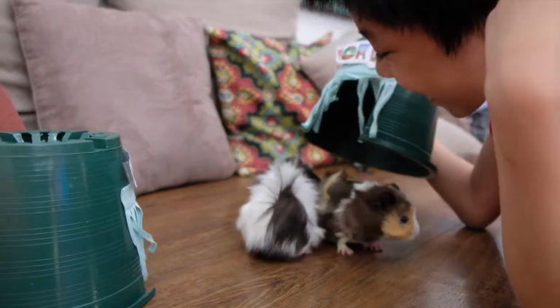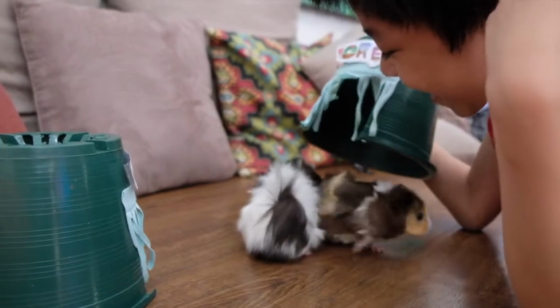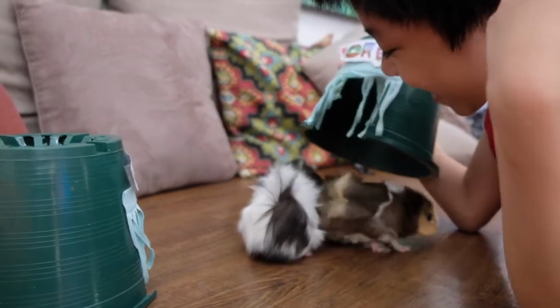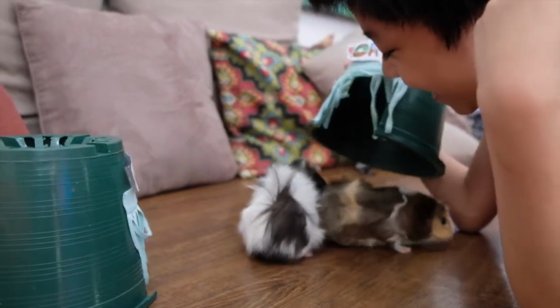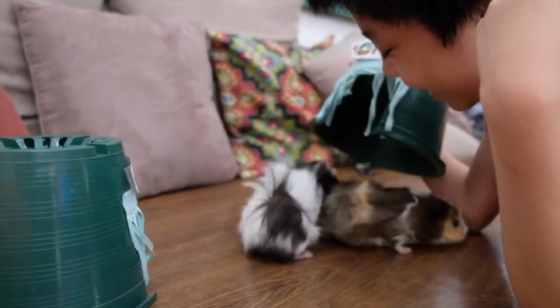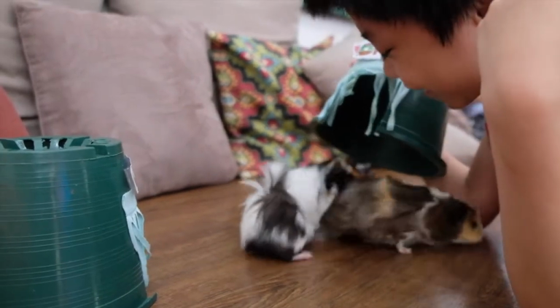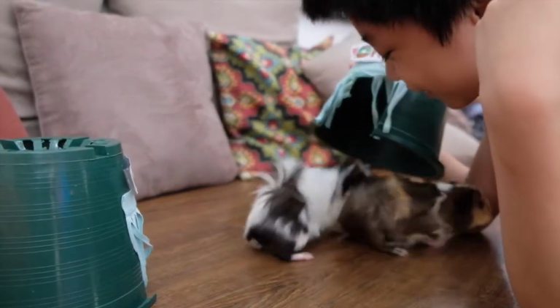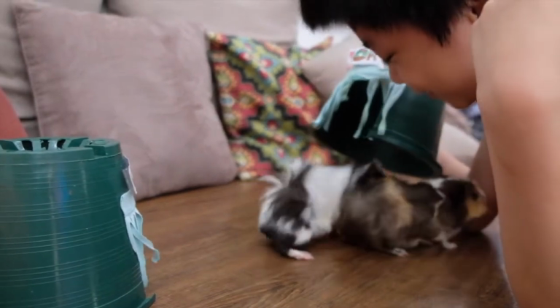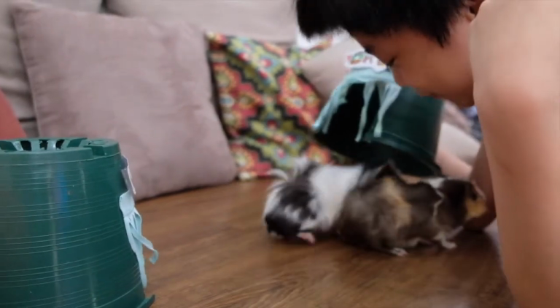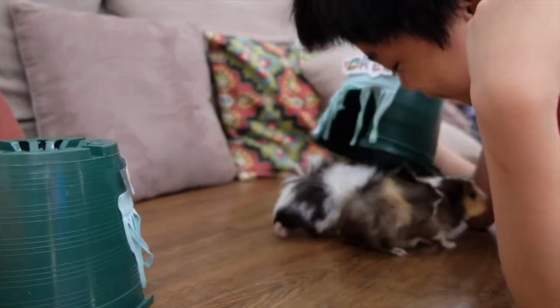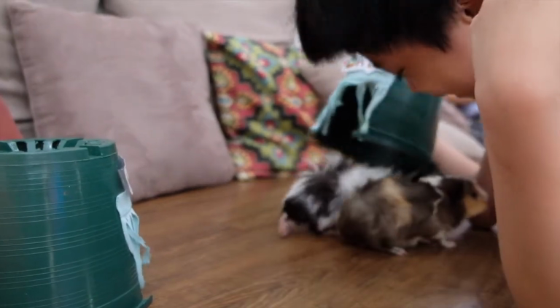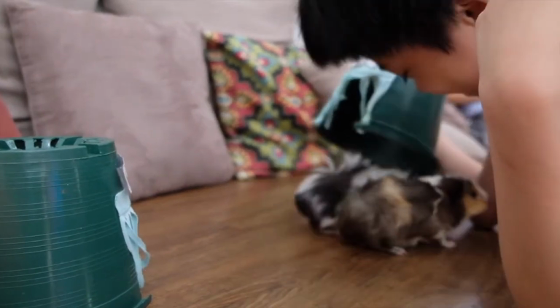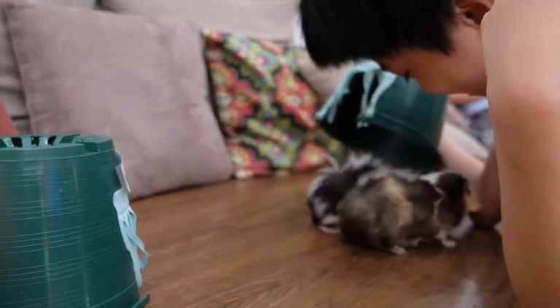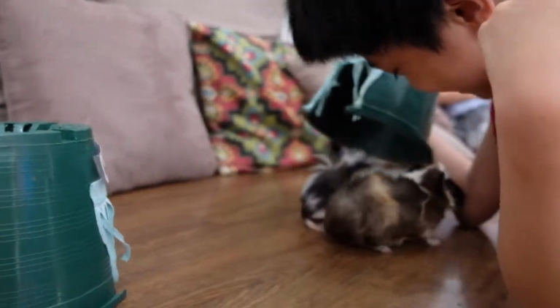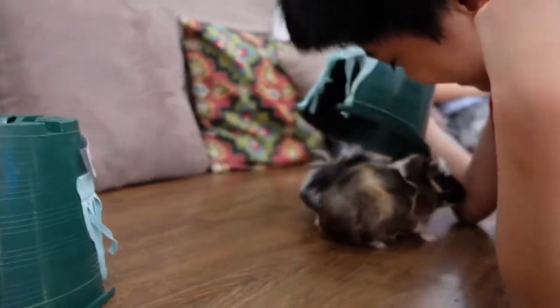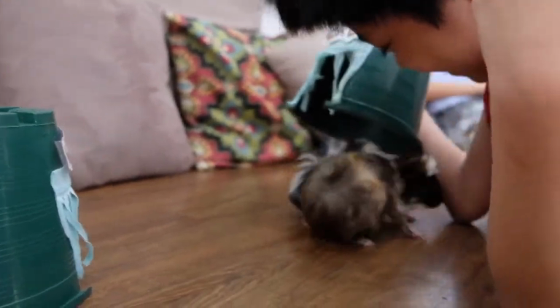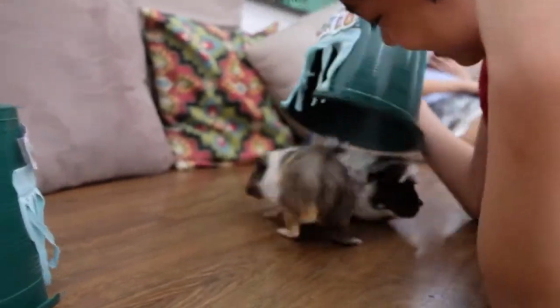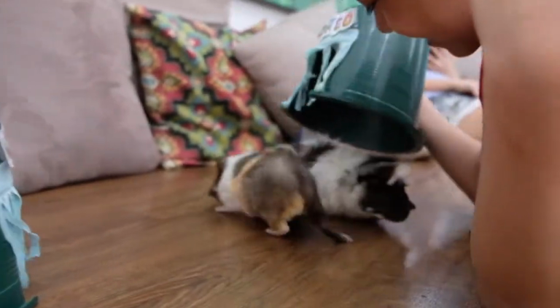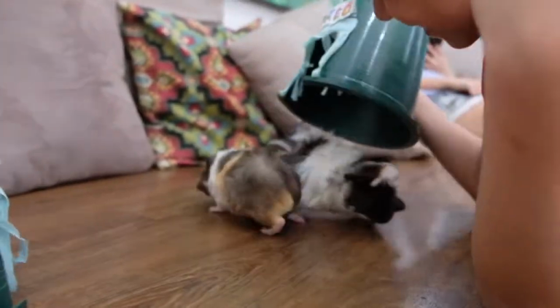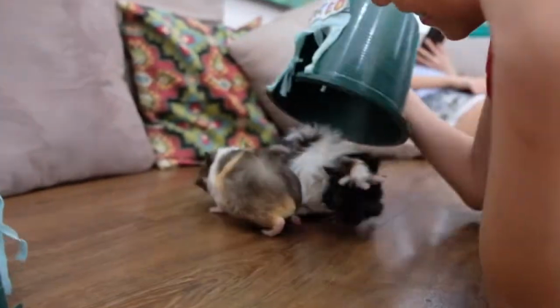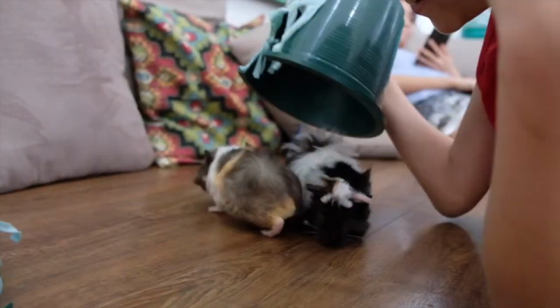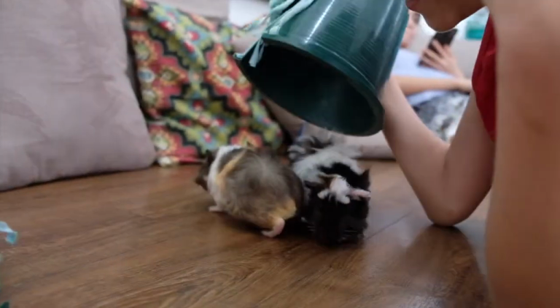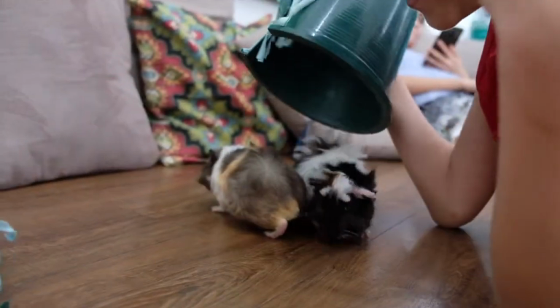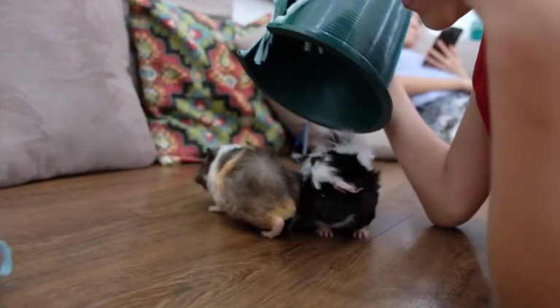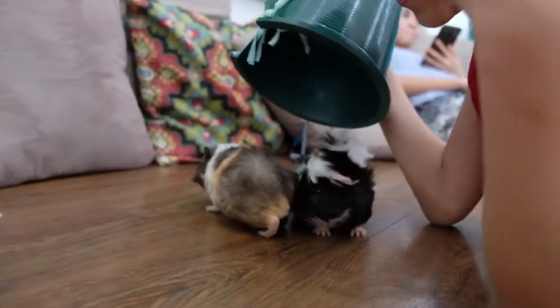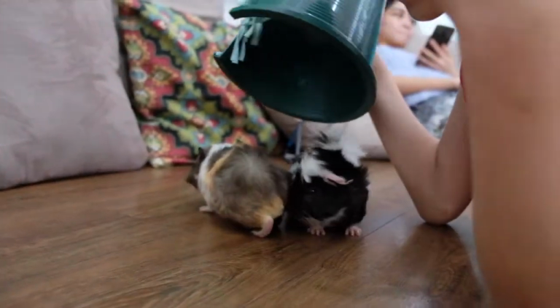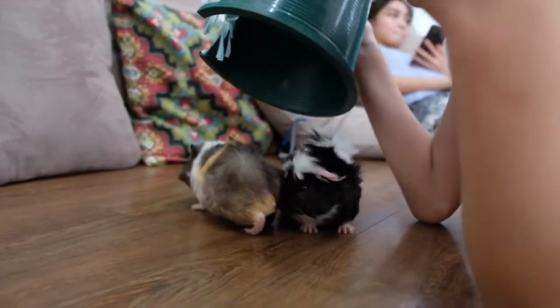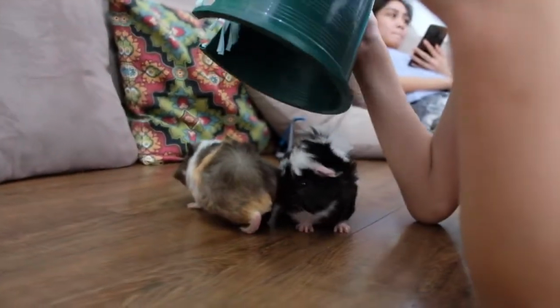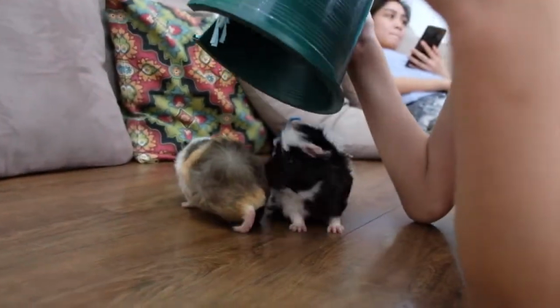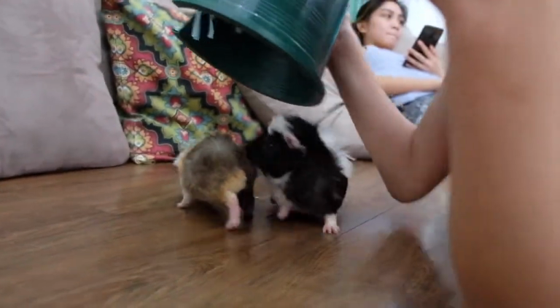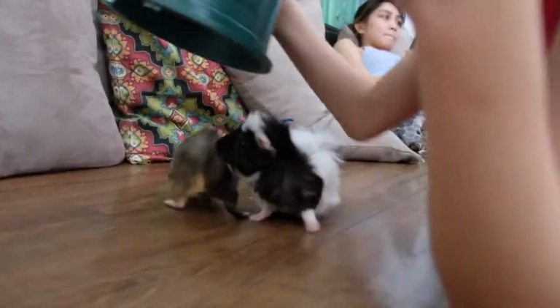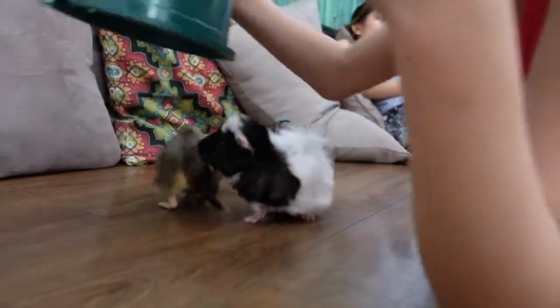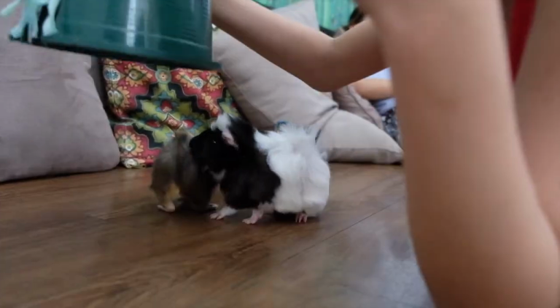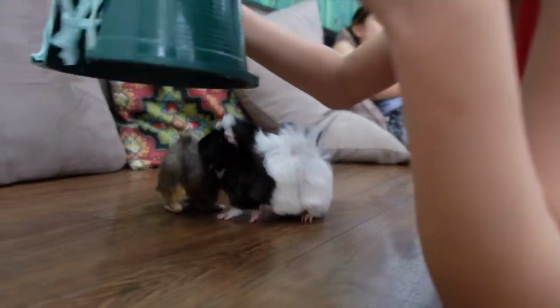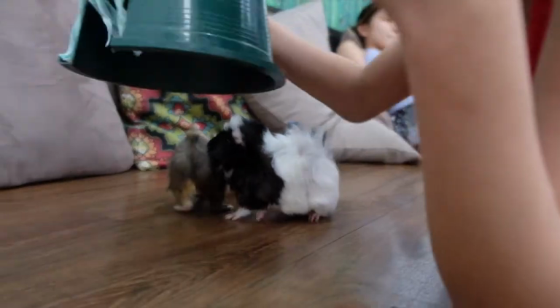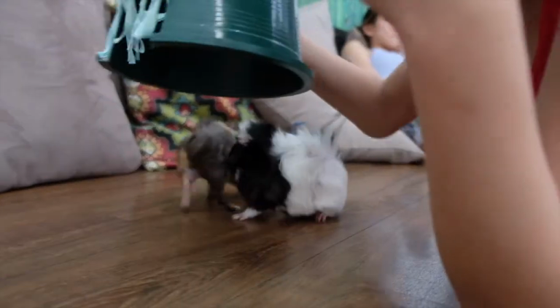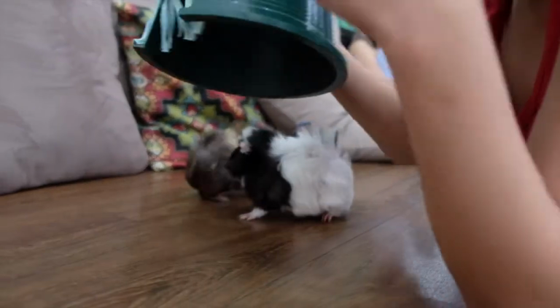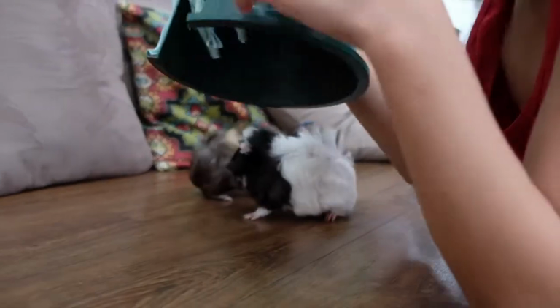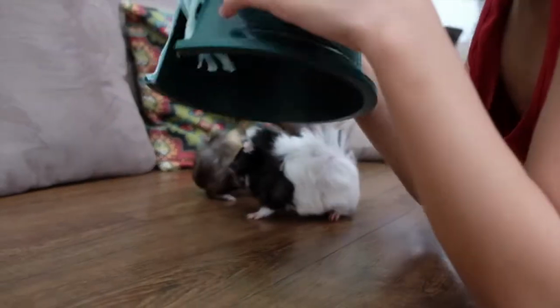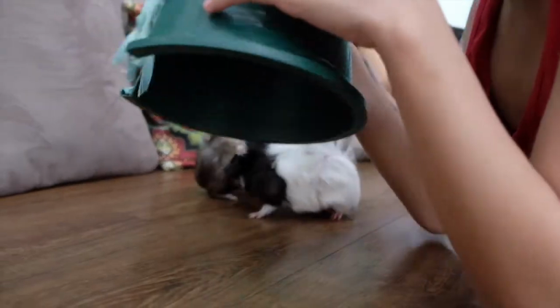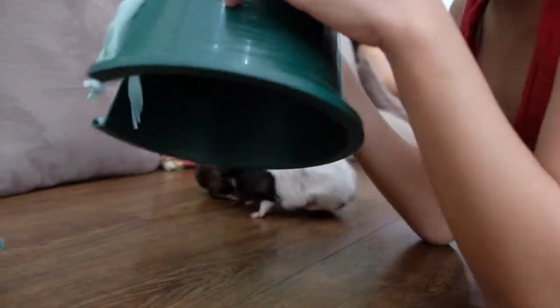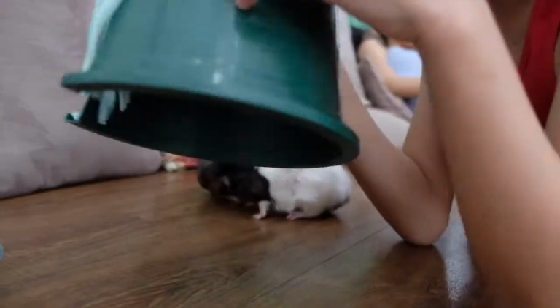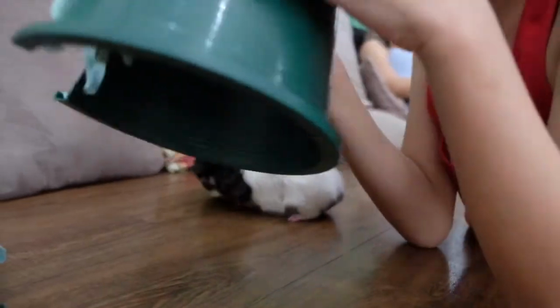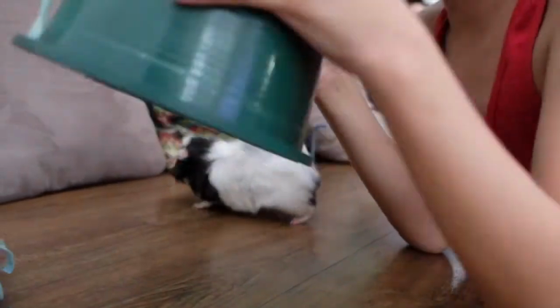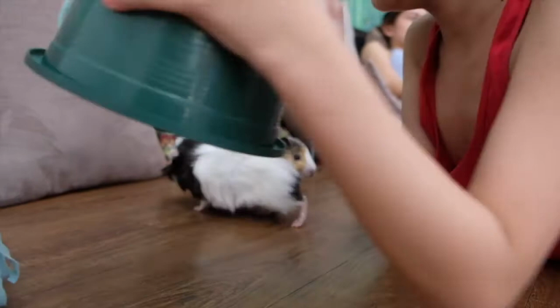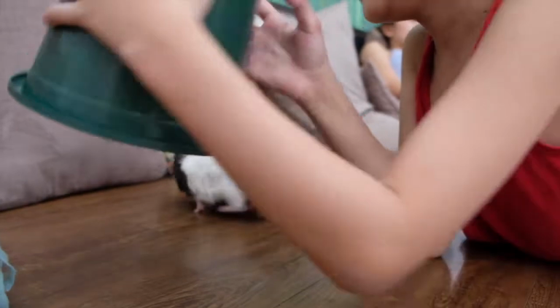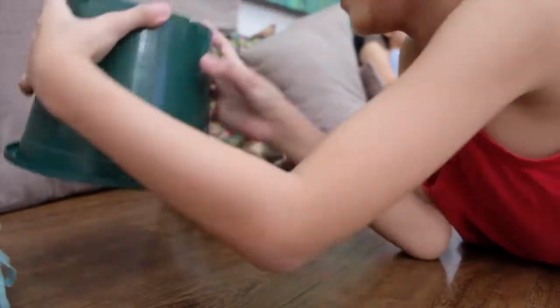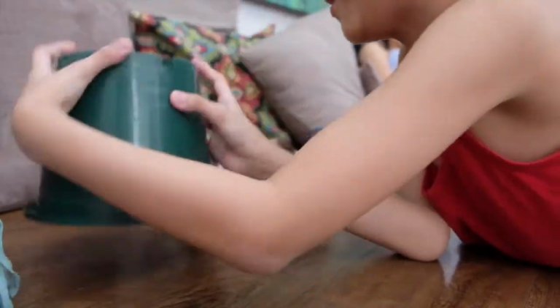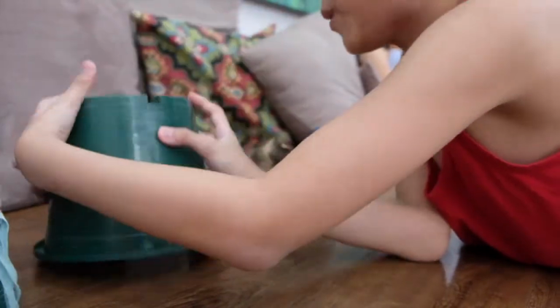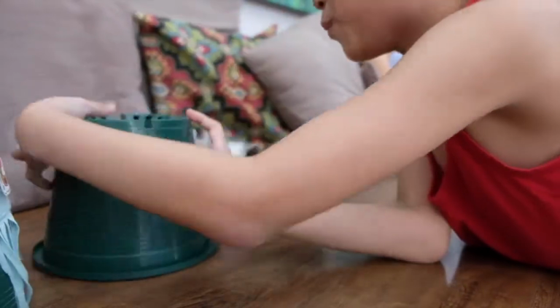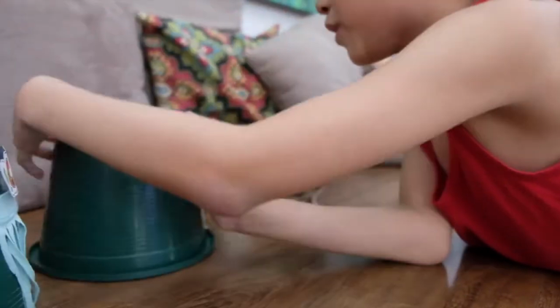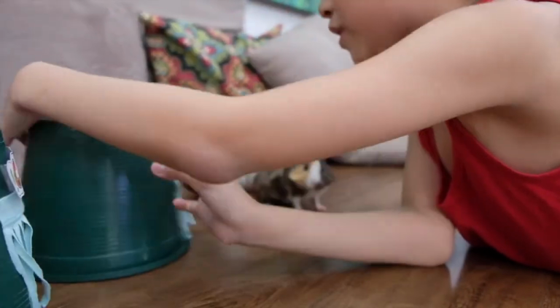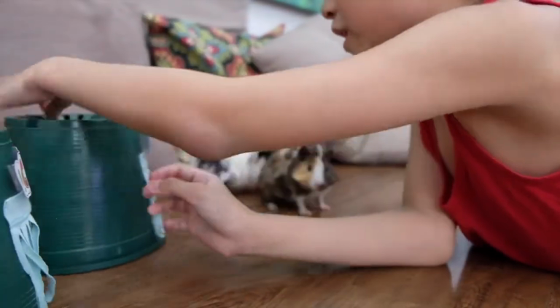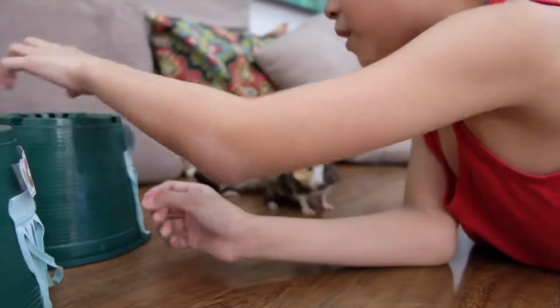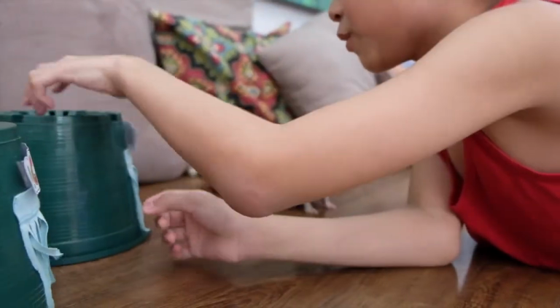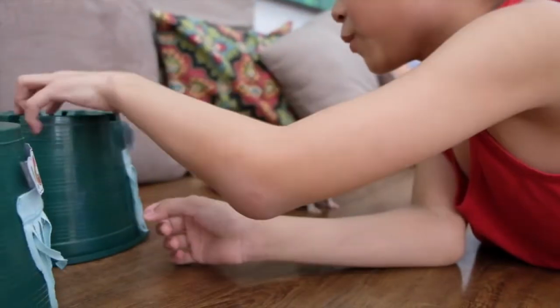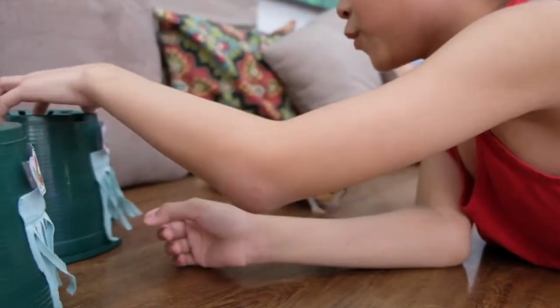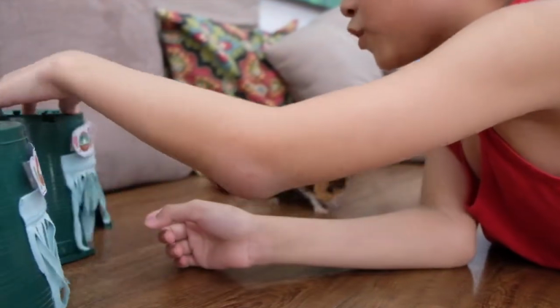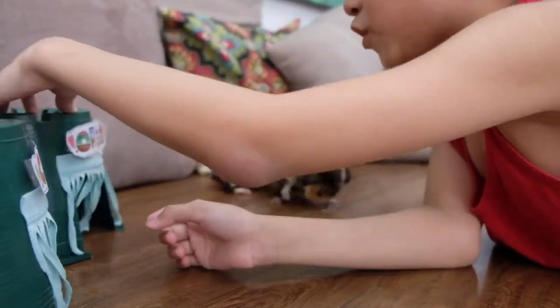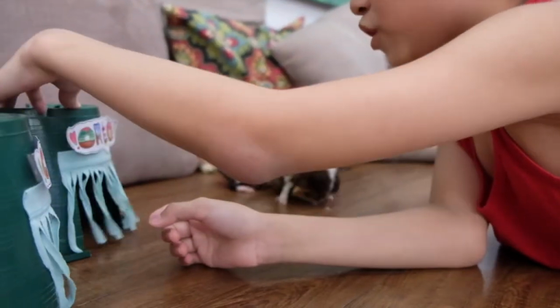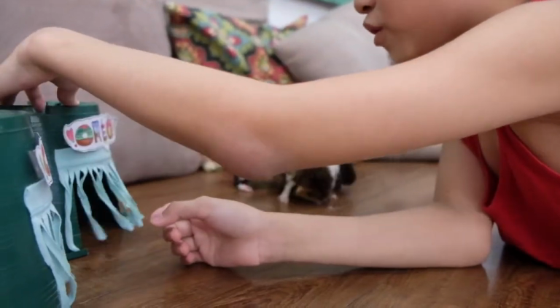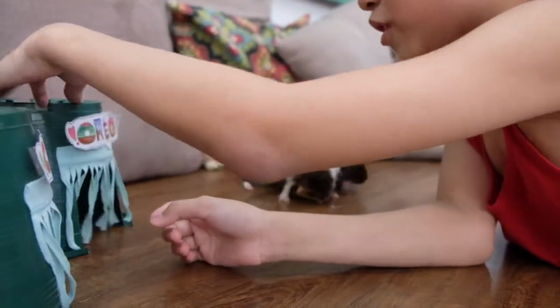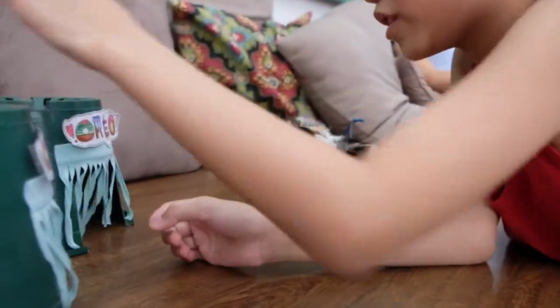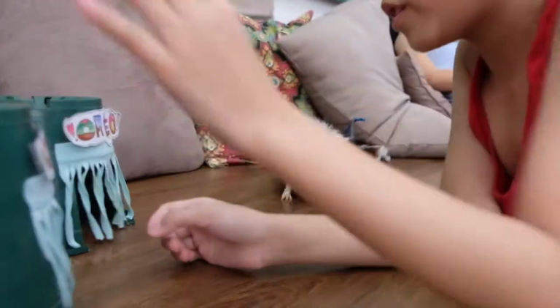How do you fit in there? They're so cute, look, look! I'm going to put Oreo here.